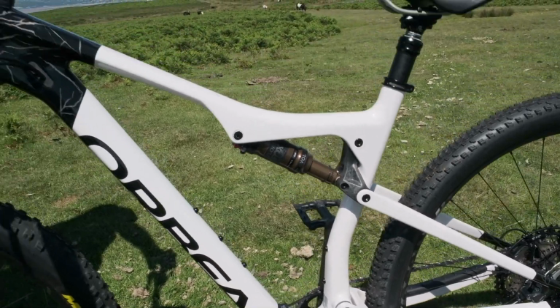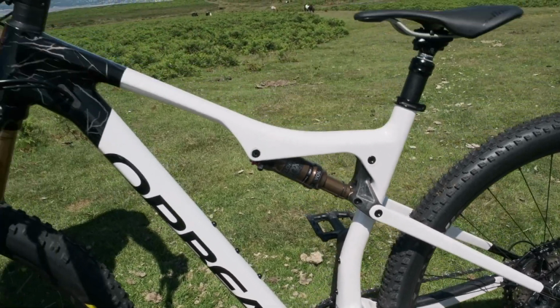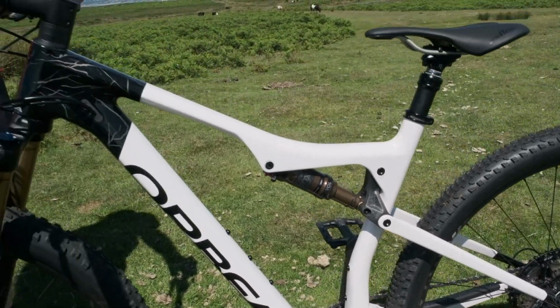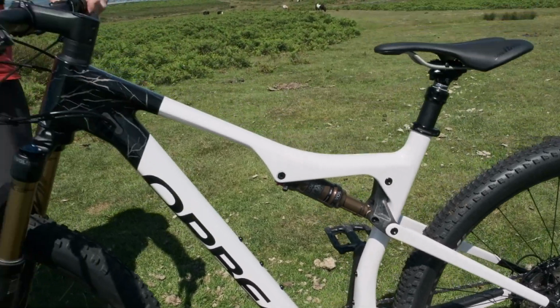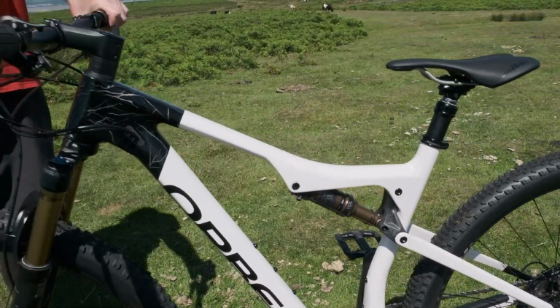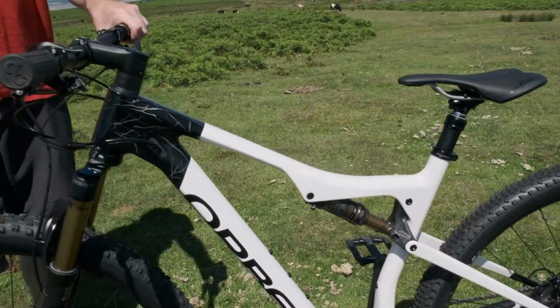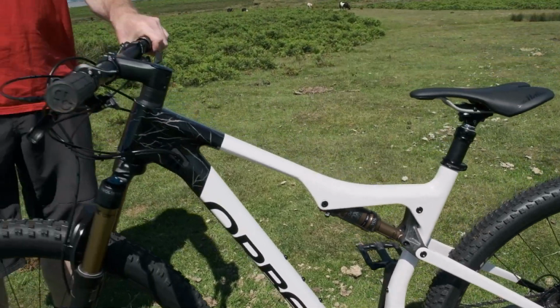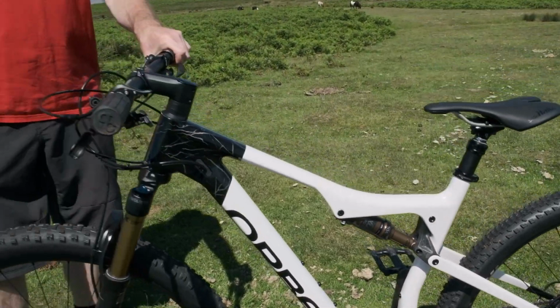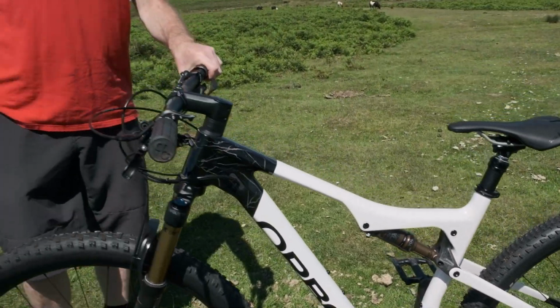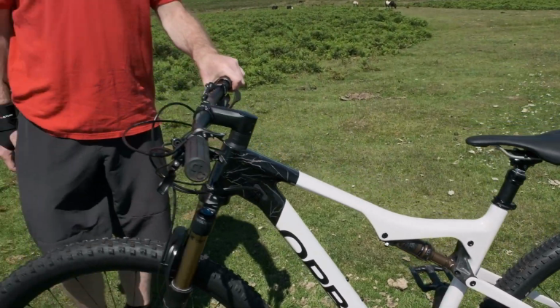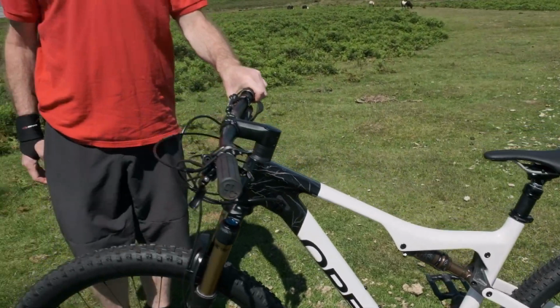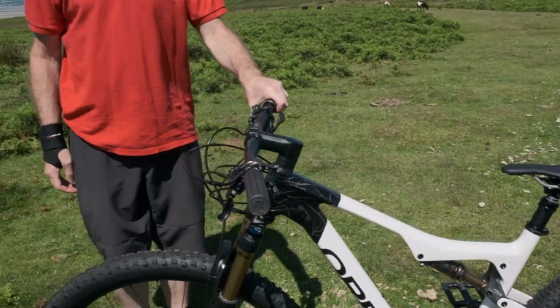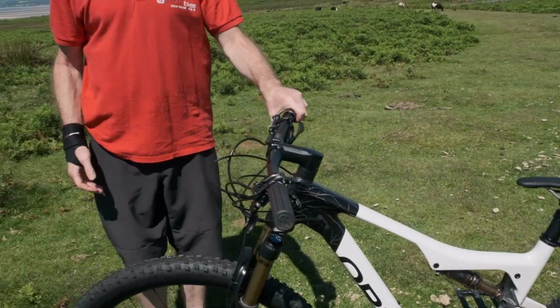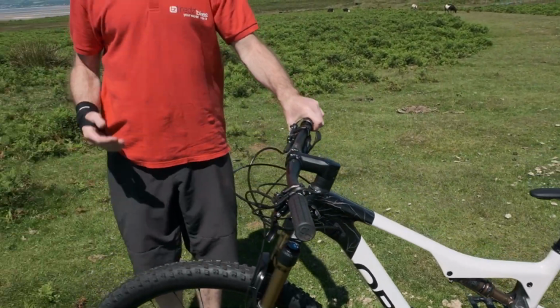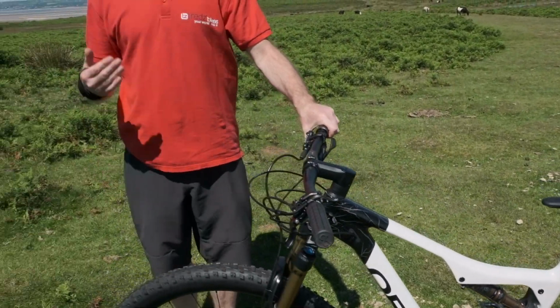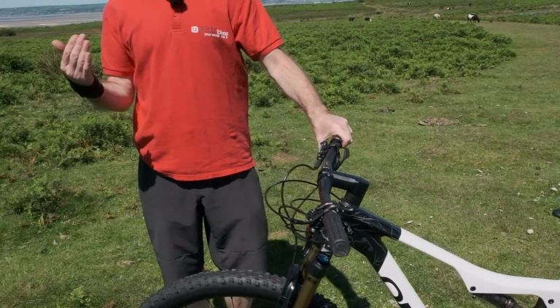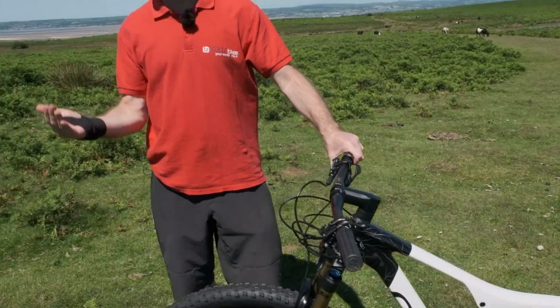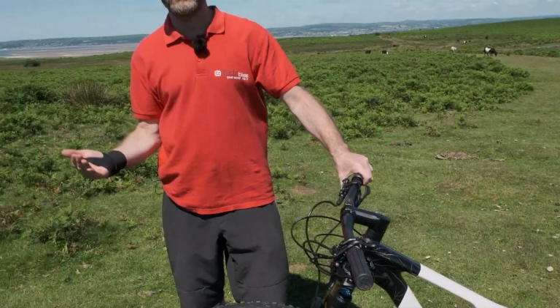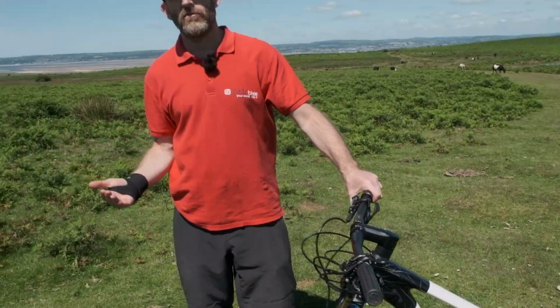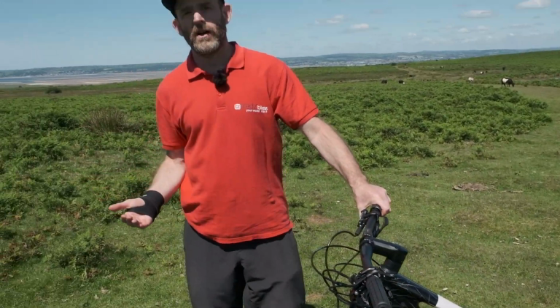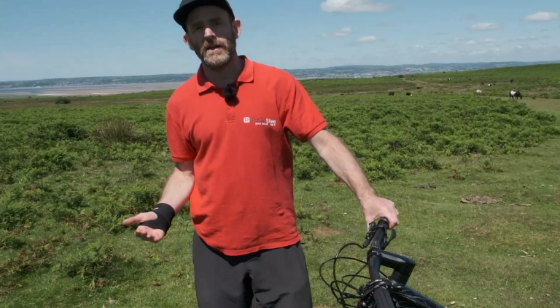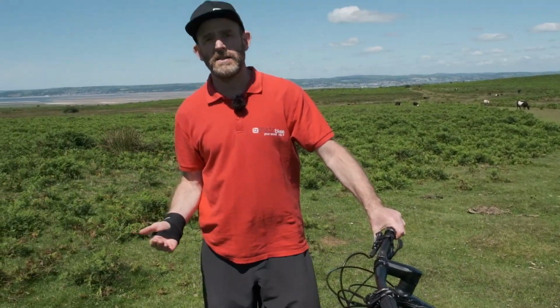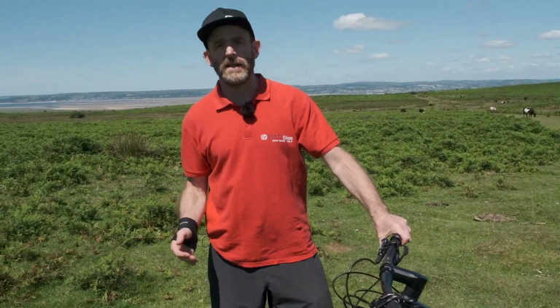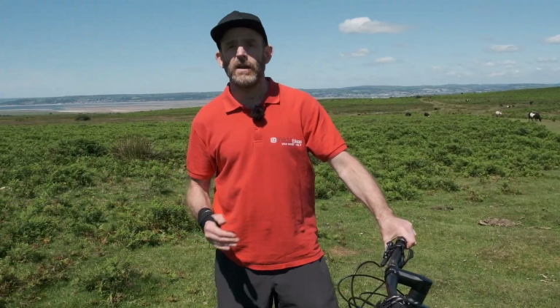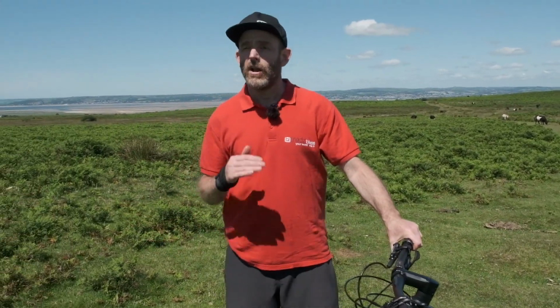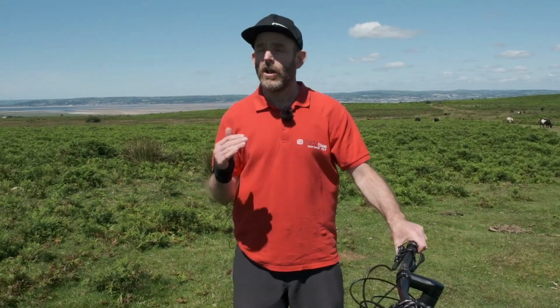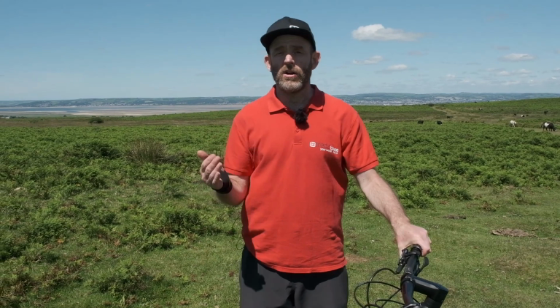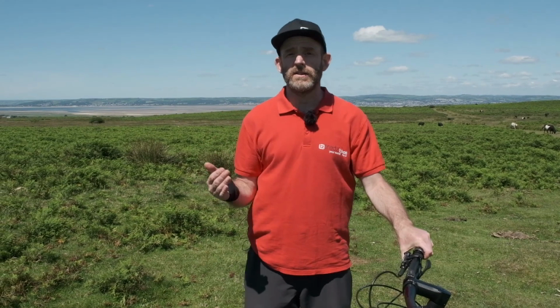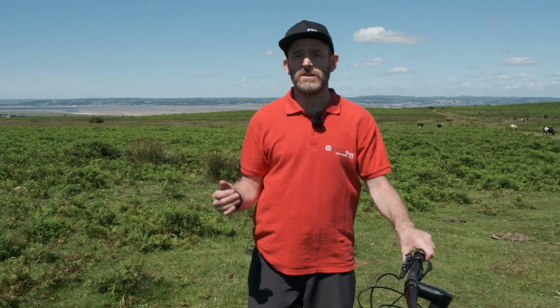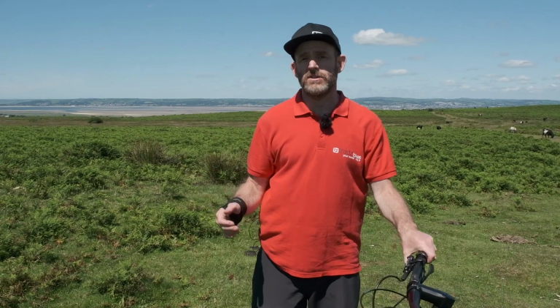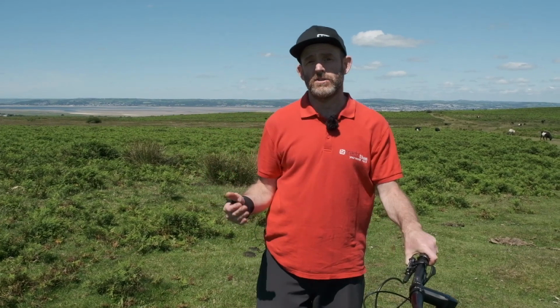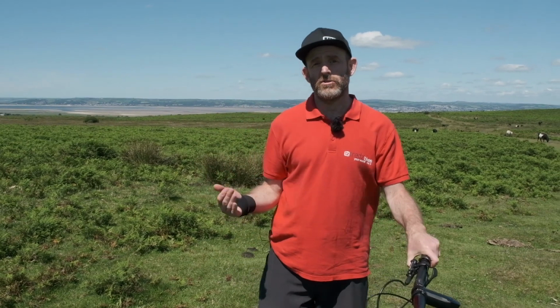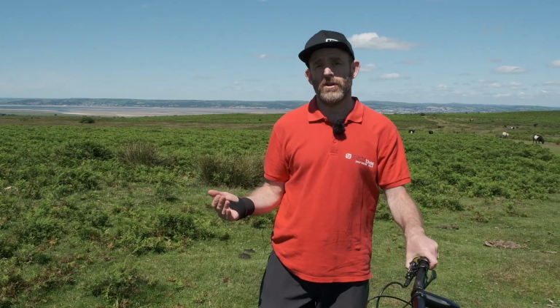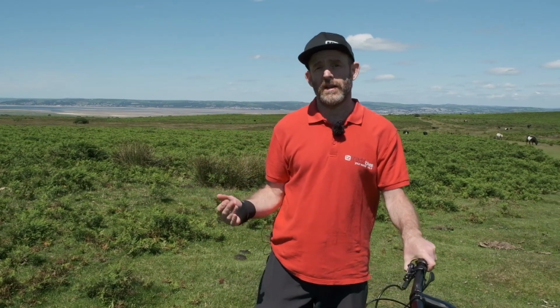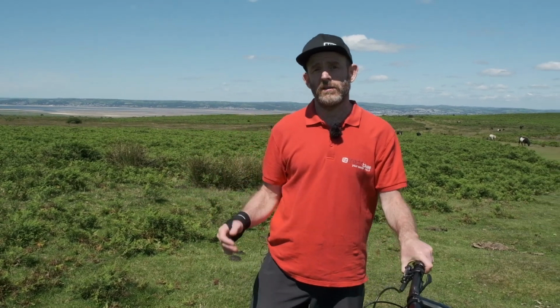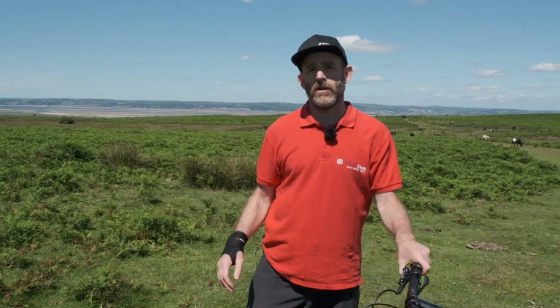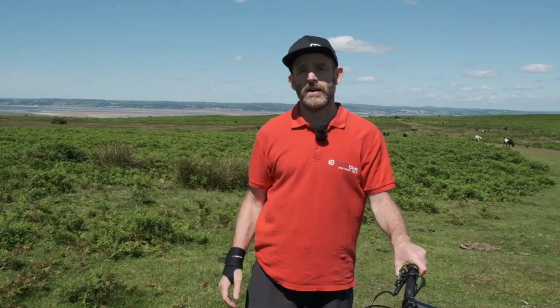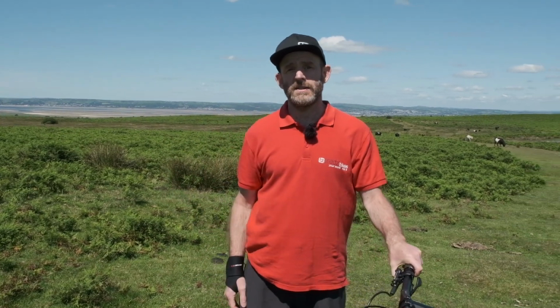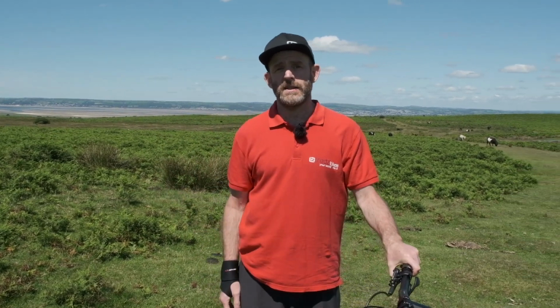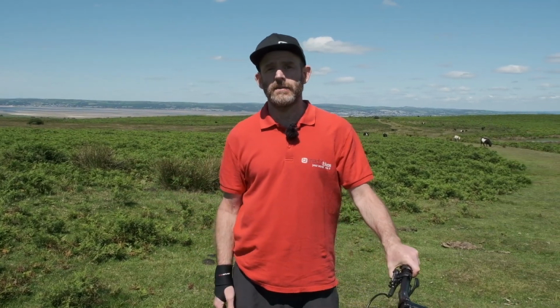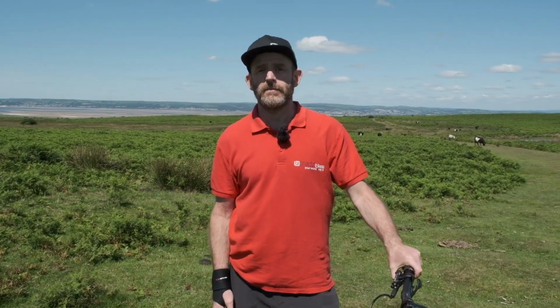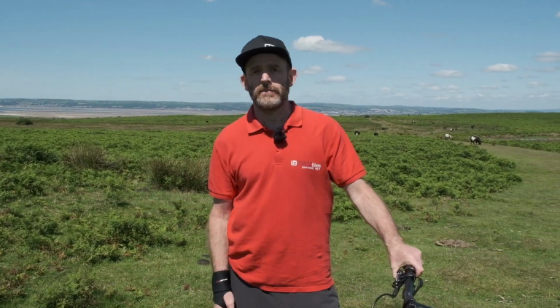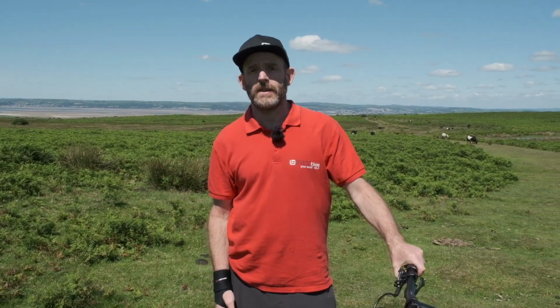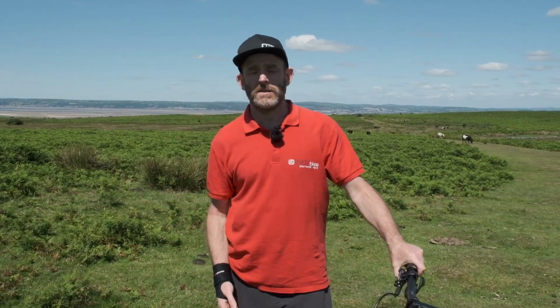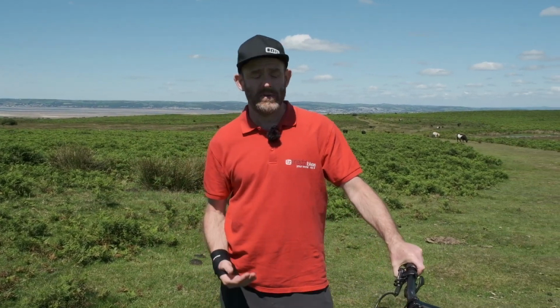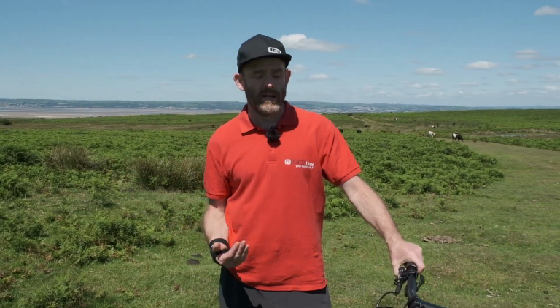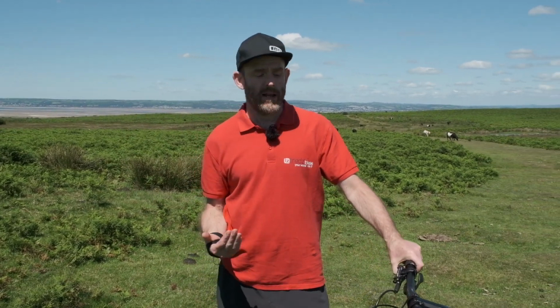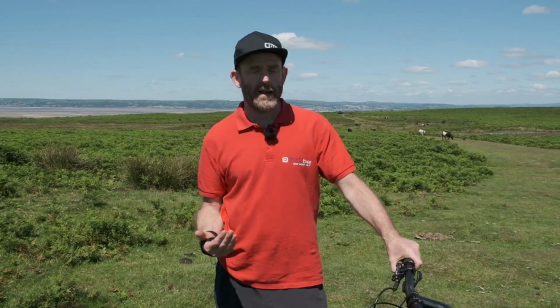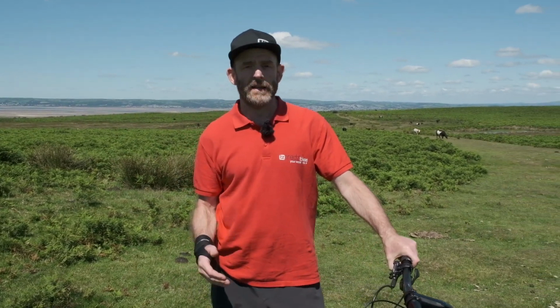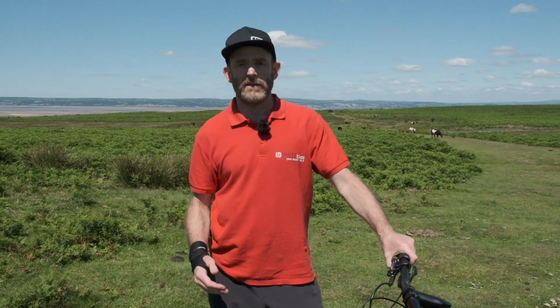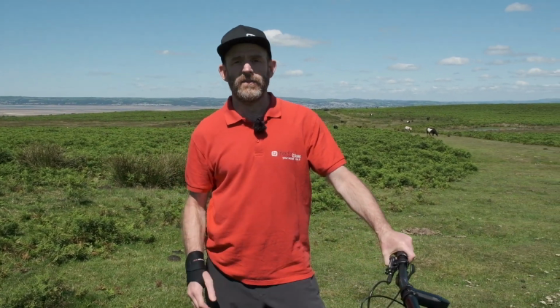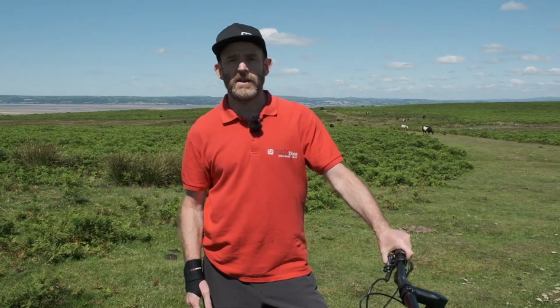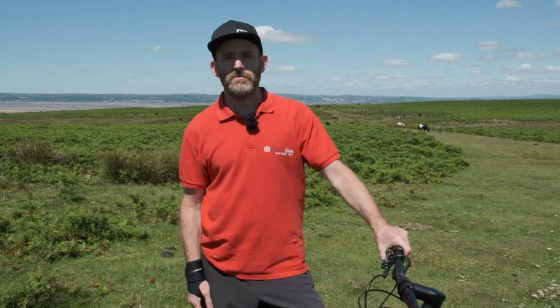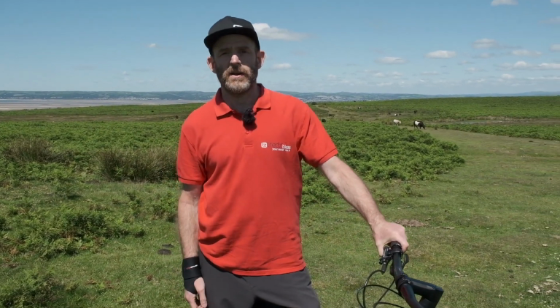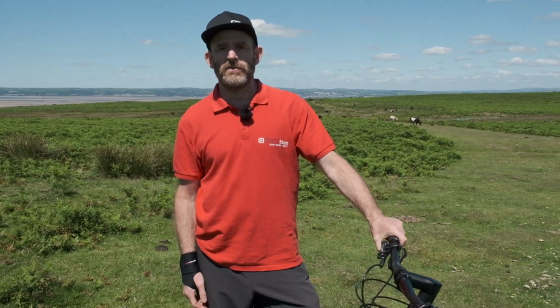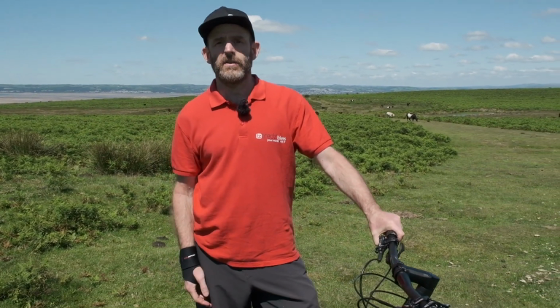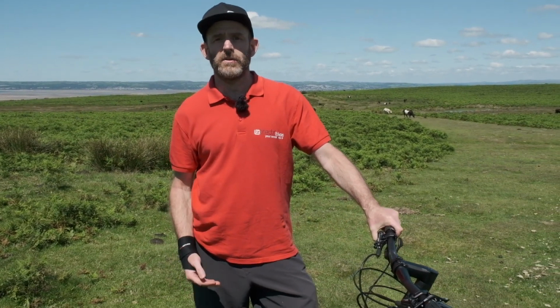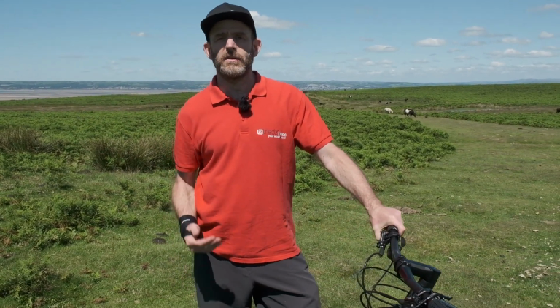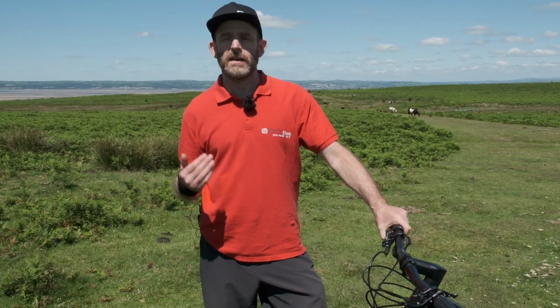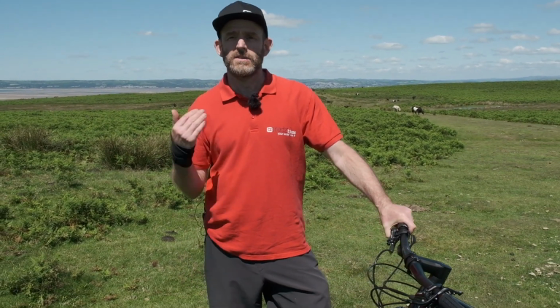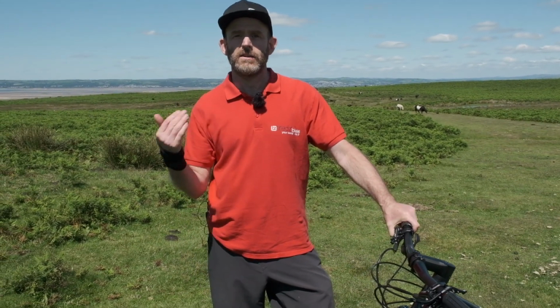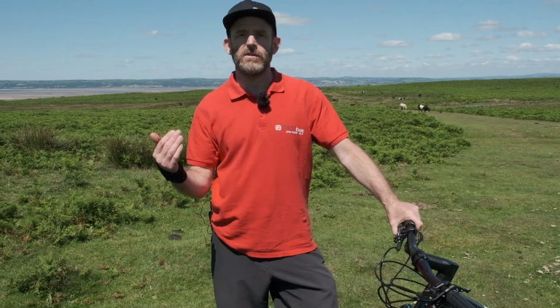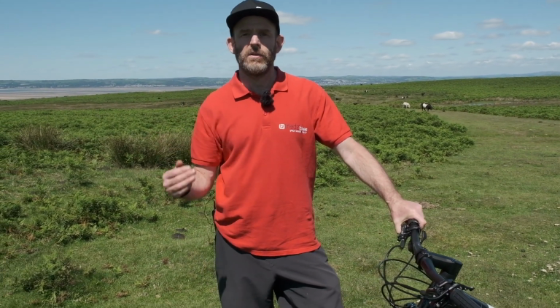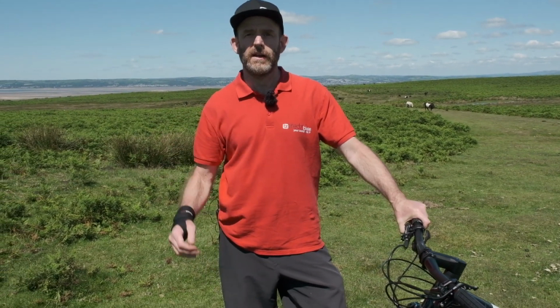Perfect for XC racing, marathon riding, and long distance trail riding. This will be a lightning fast bike for anyone who likes to go quick.